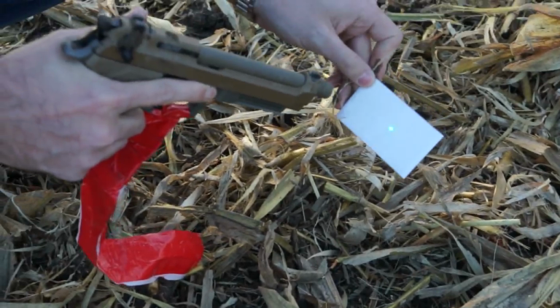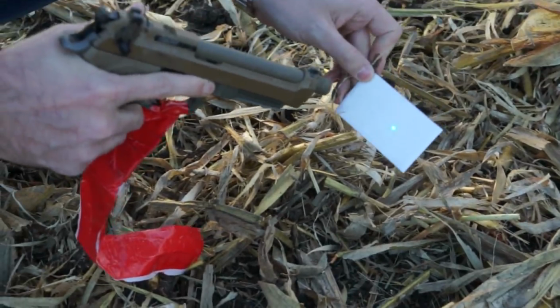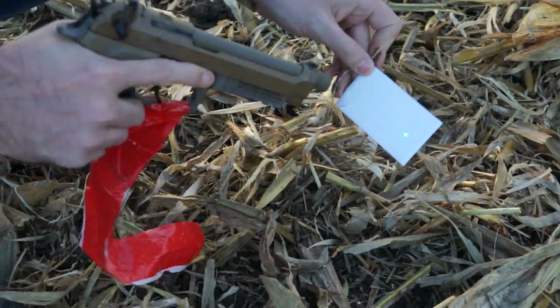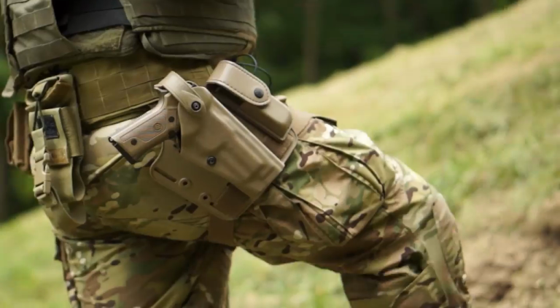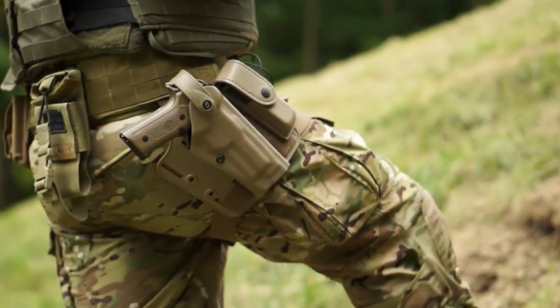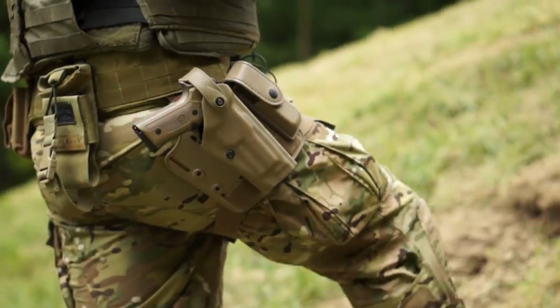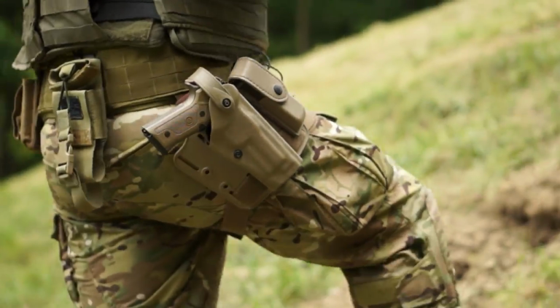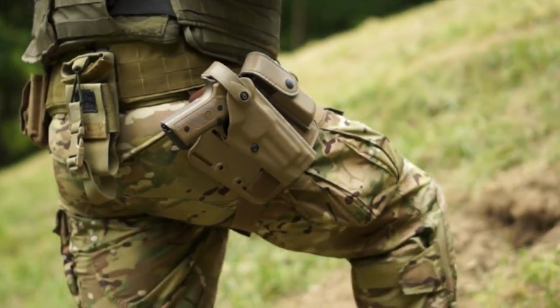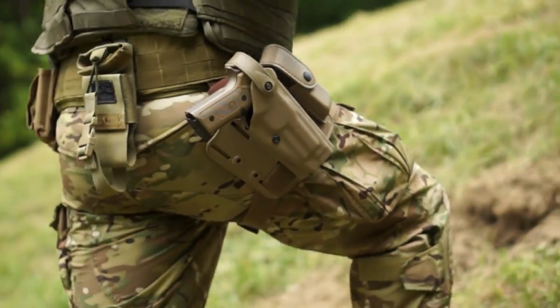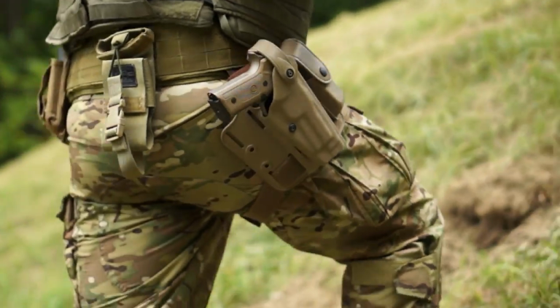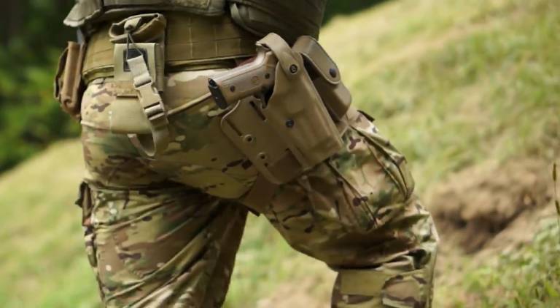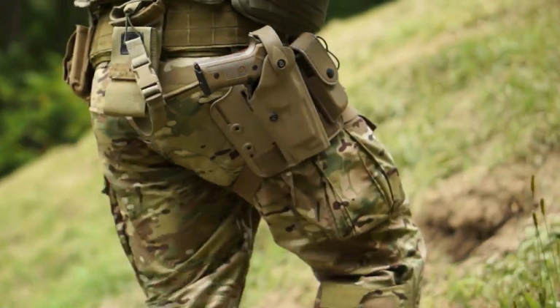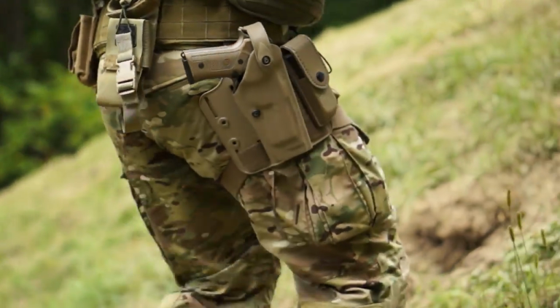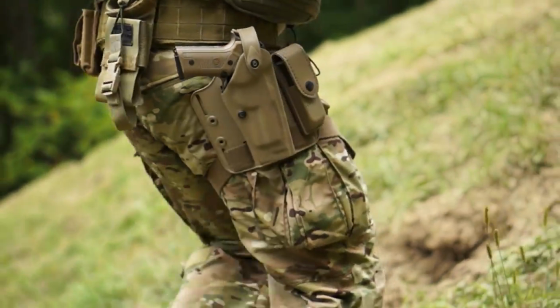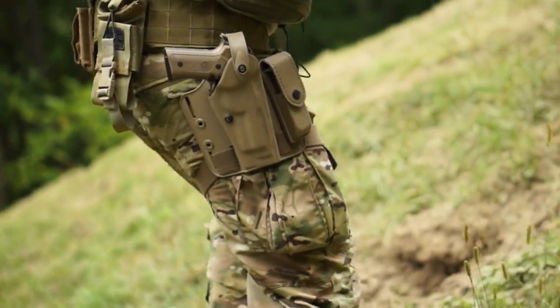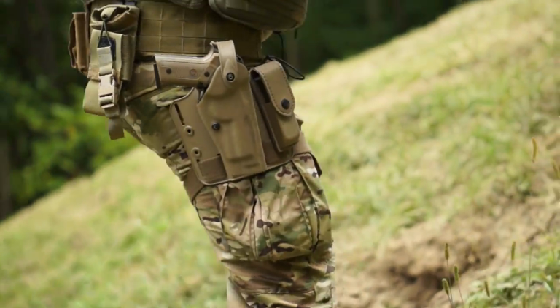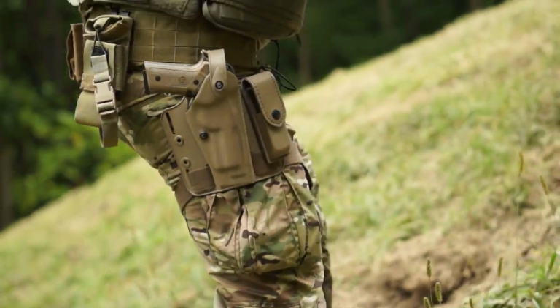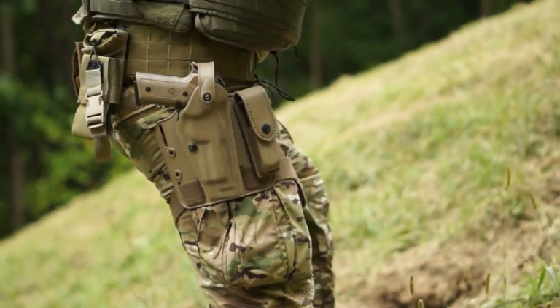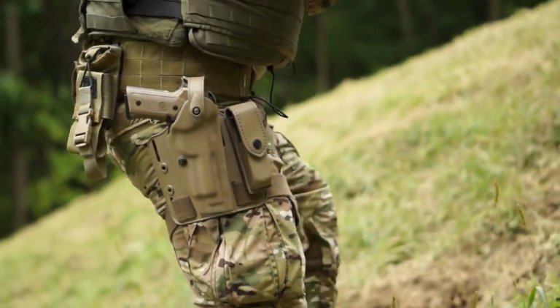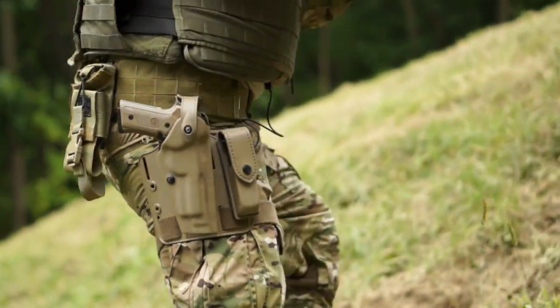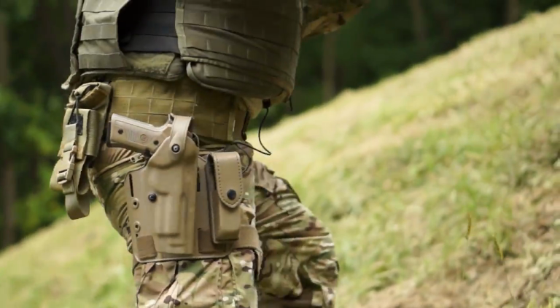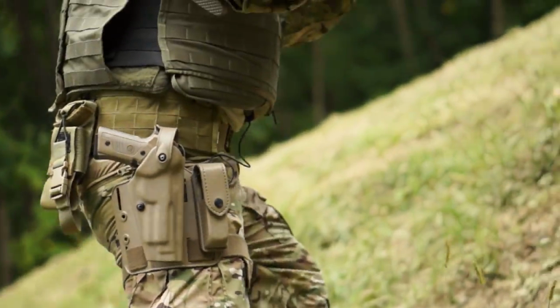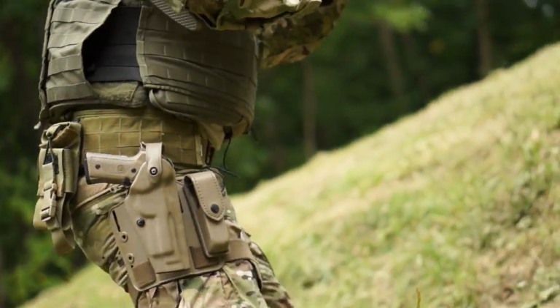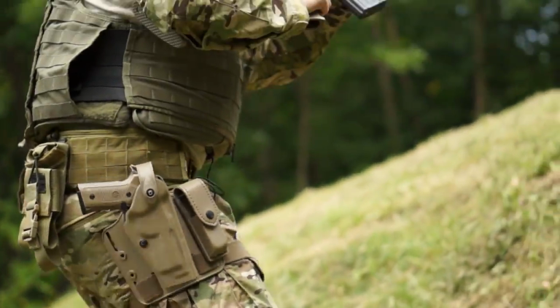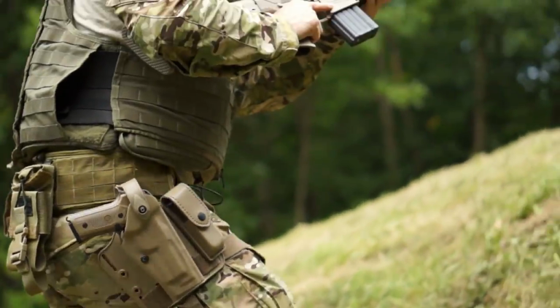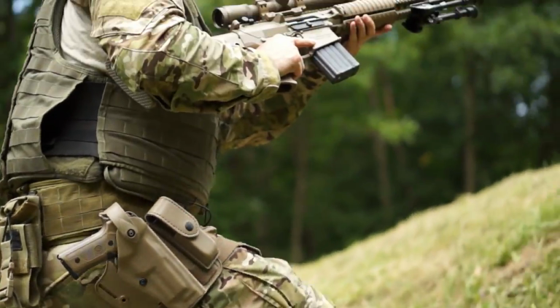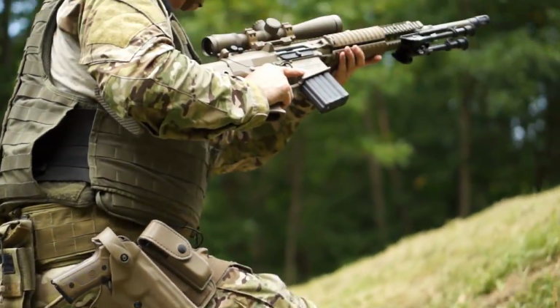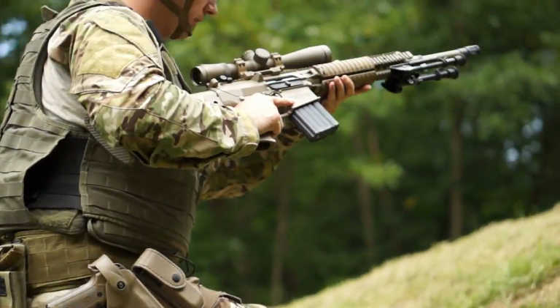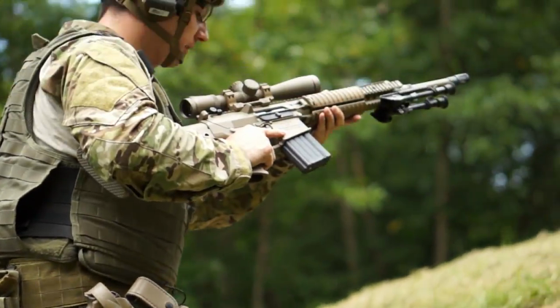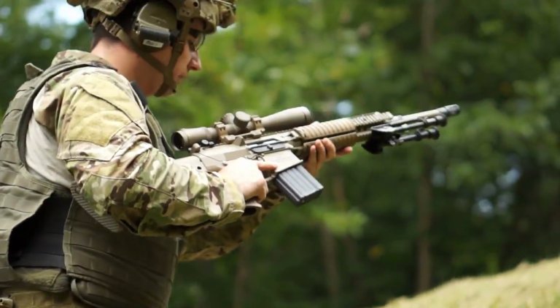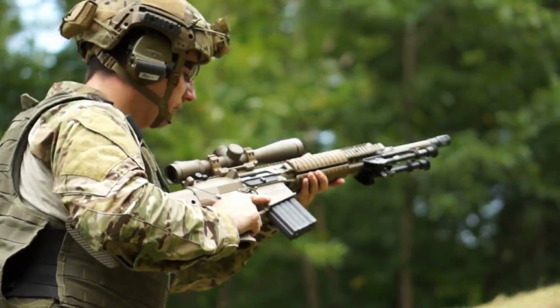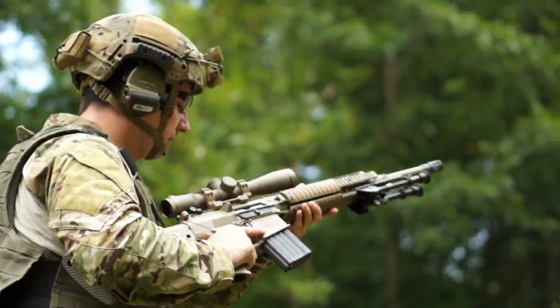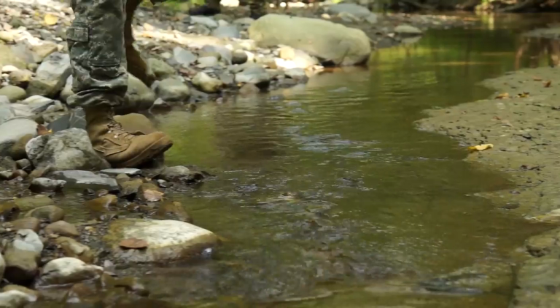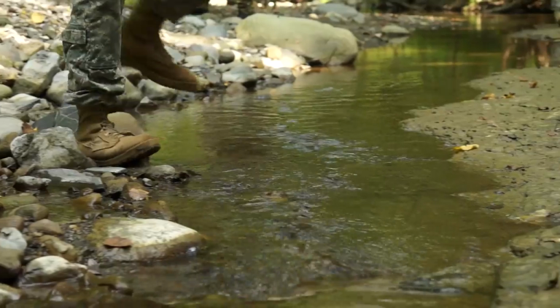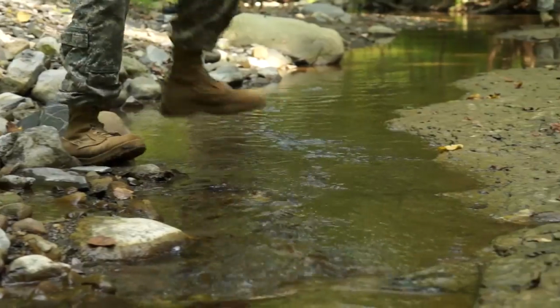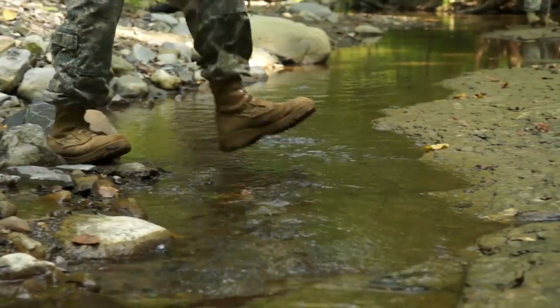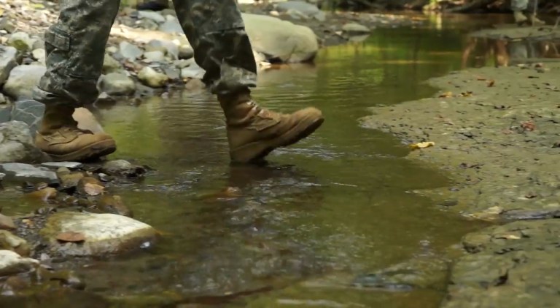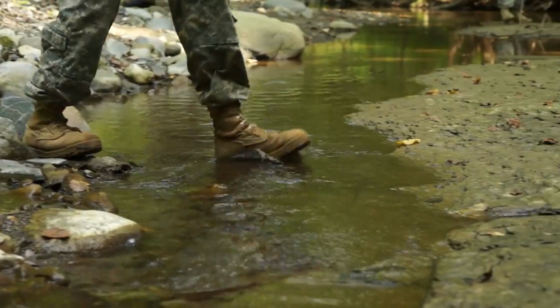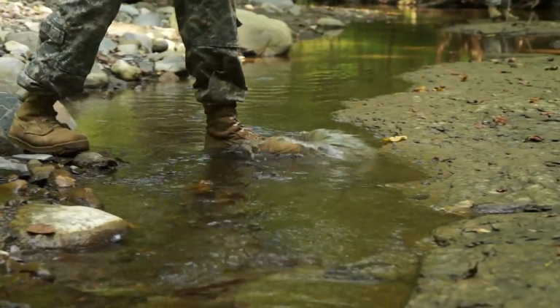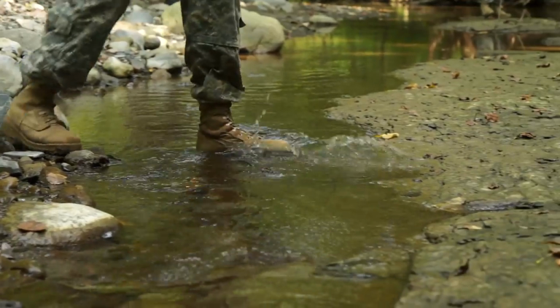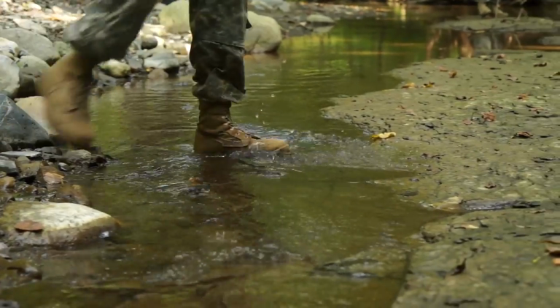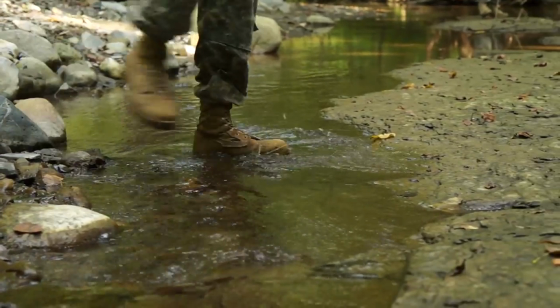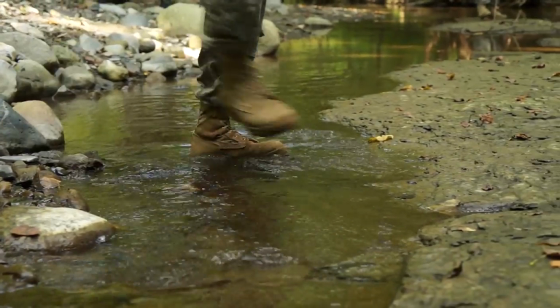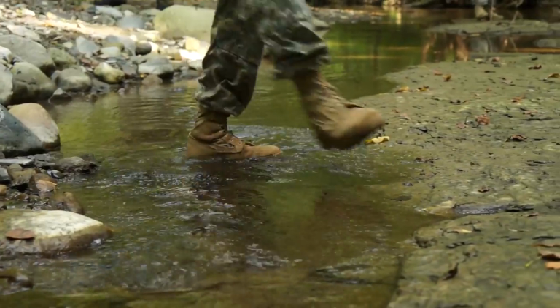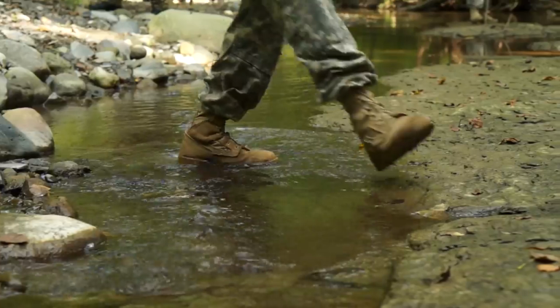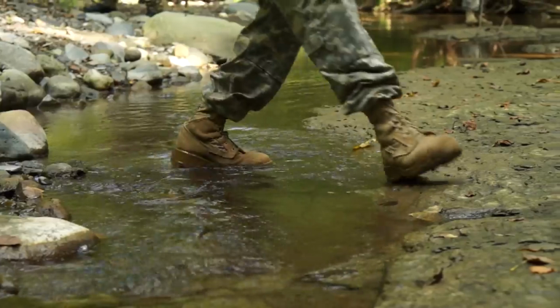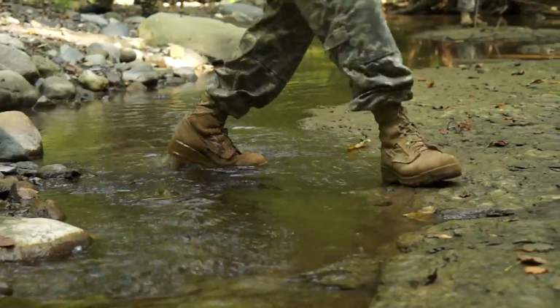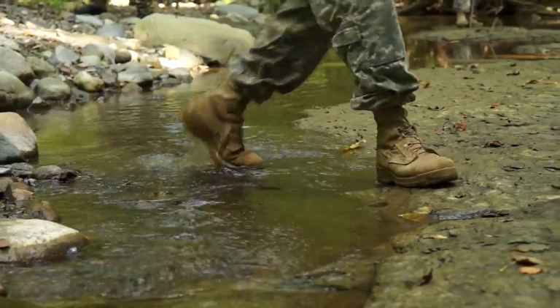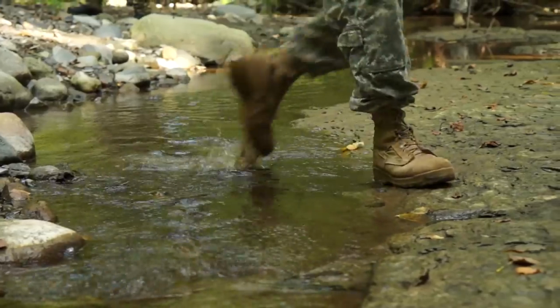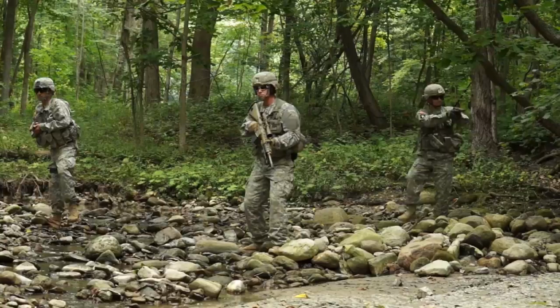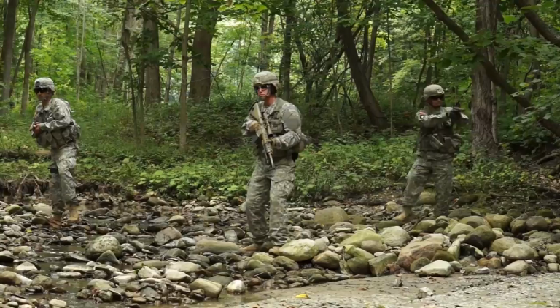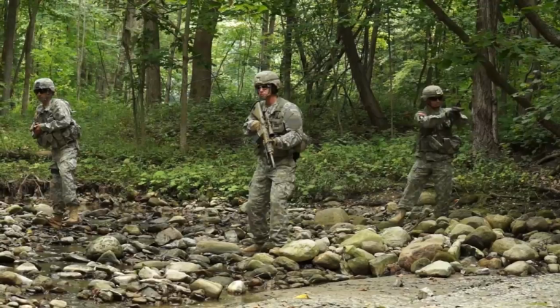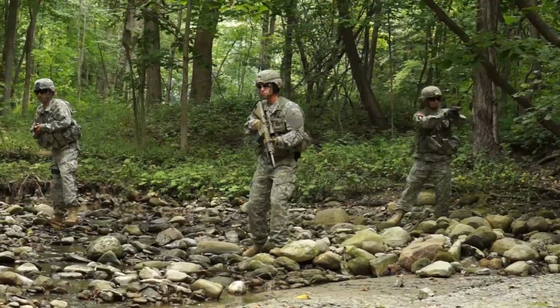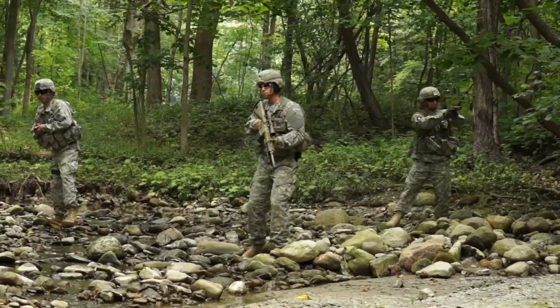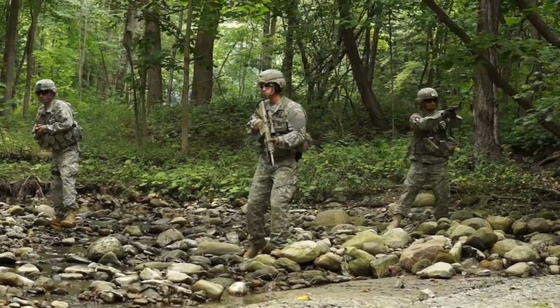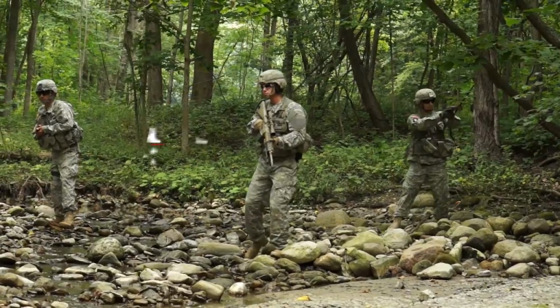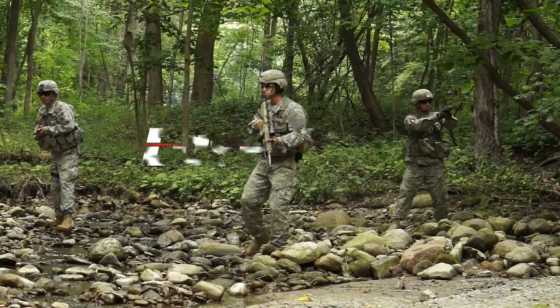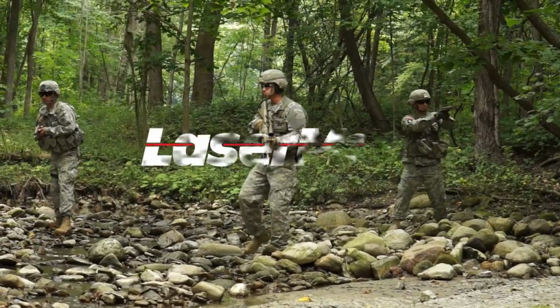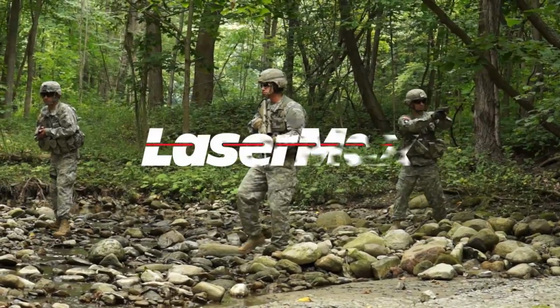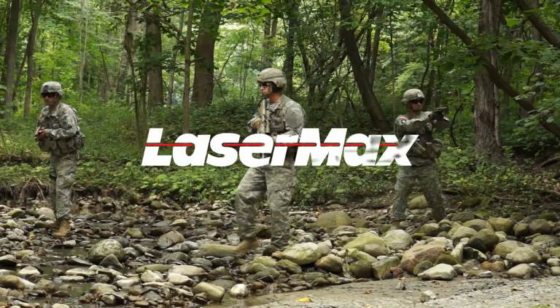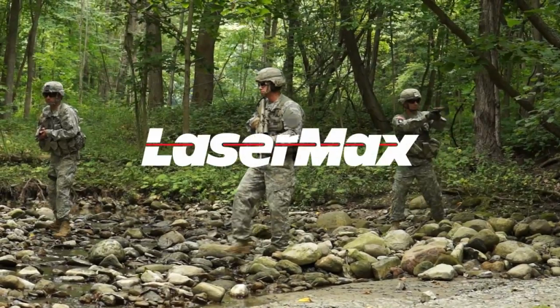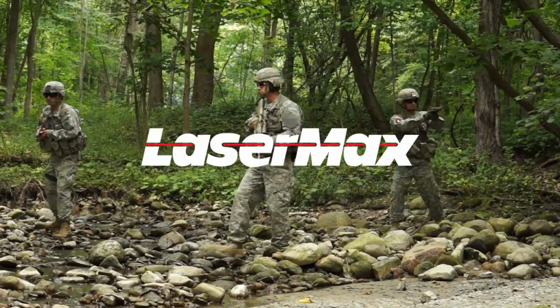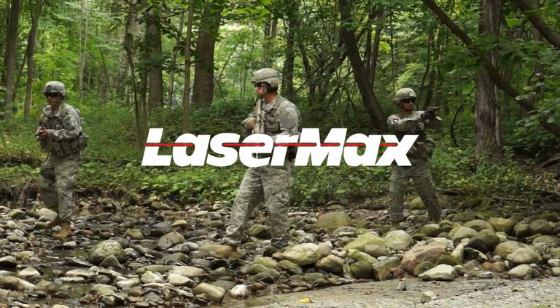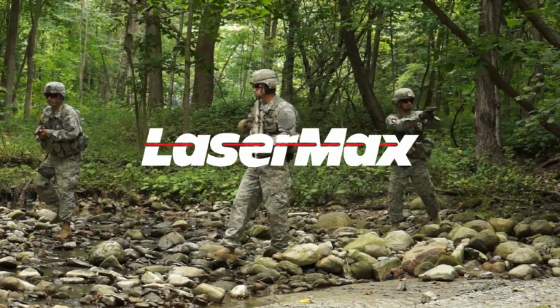The Beretta M9A3 with LaserMax guide rod laser is a truly combat-proven platform for the 21st century warfighter.